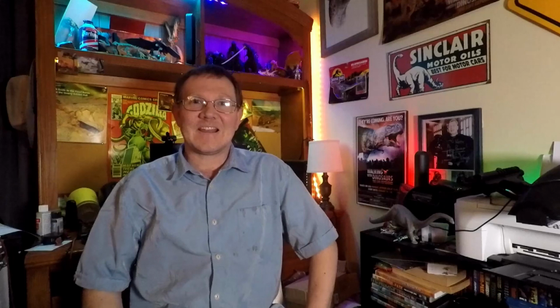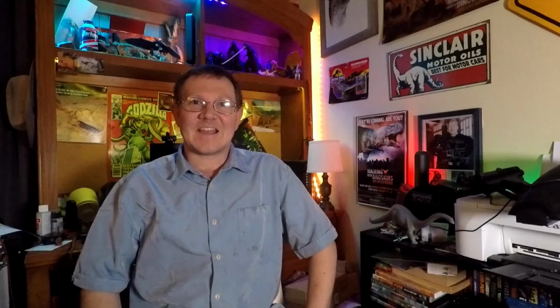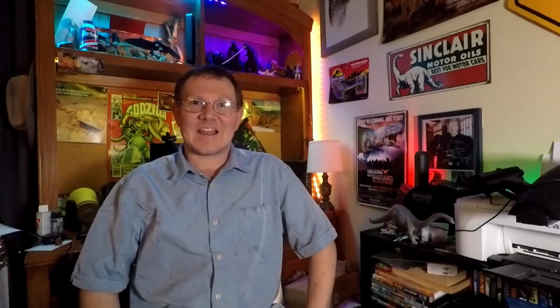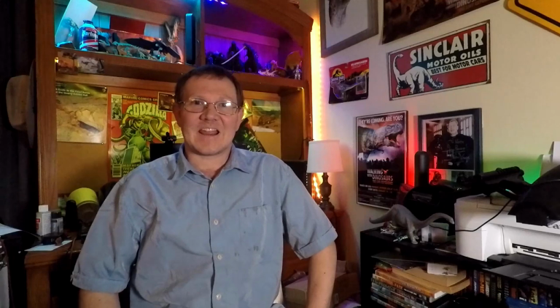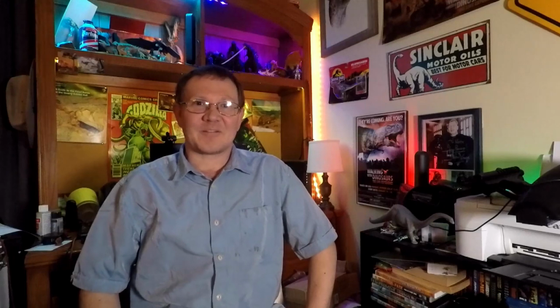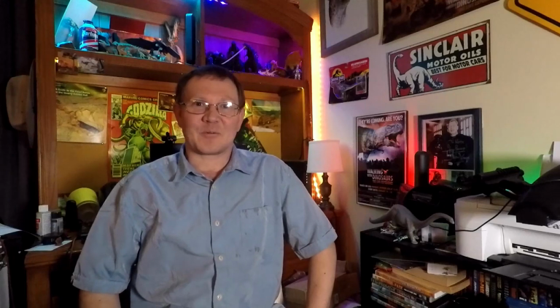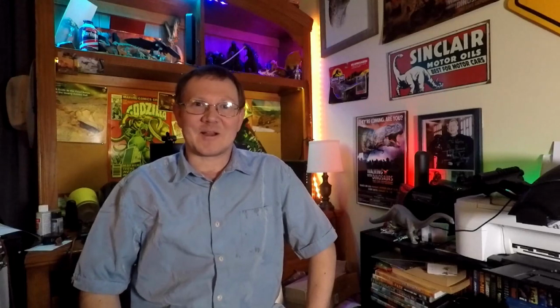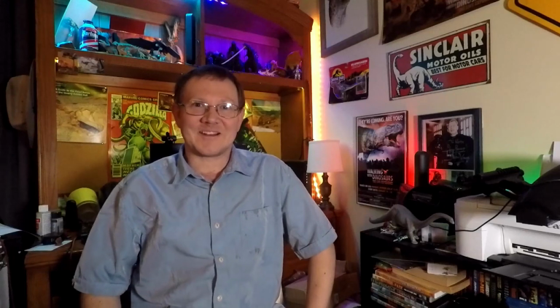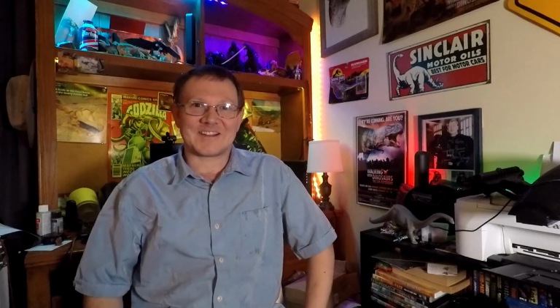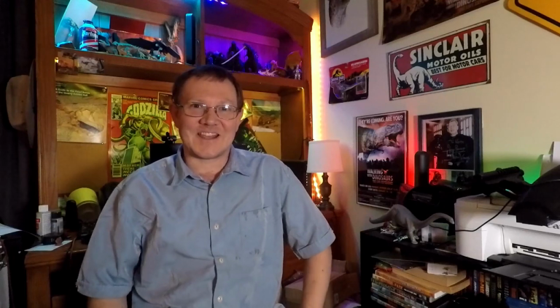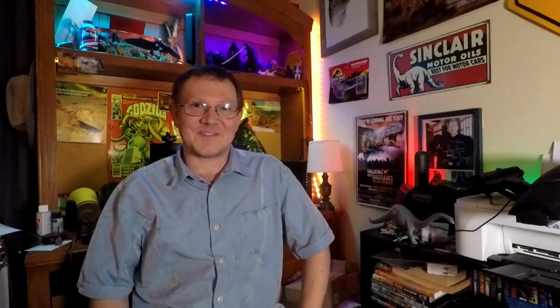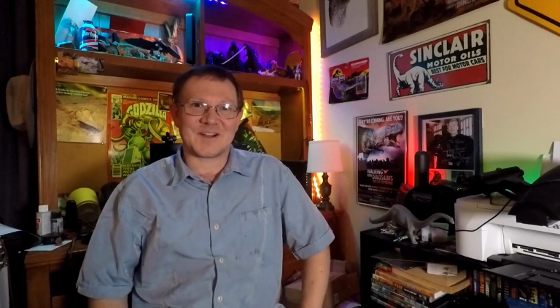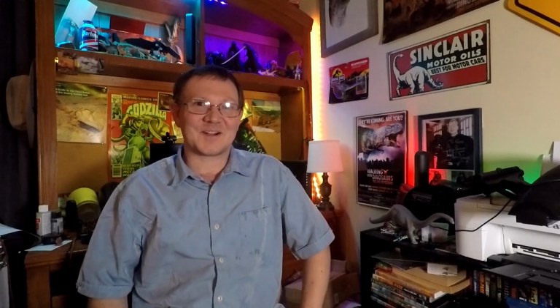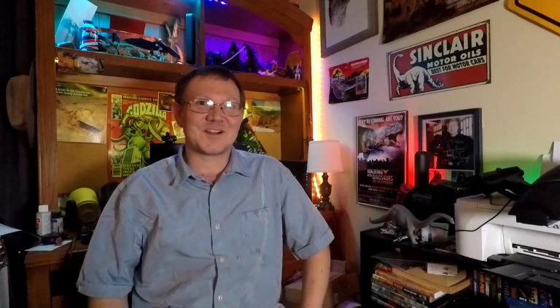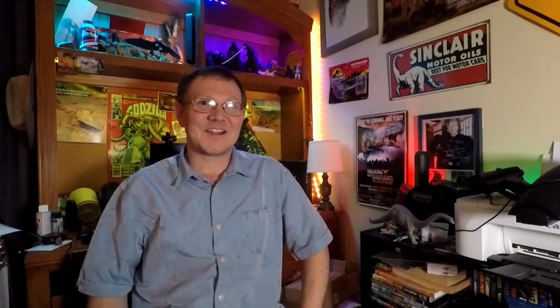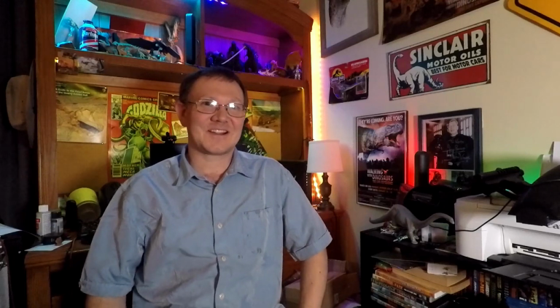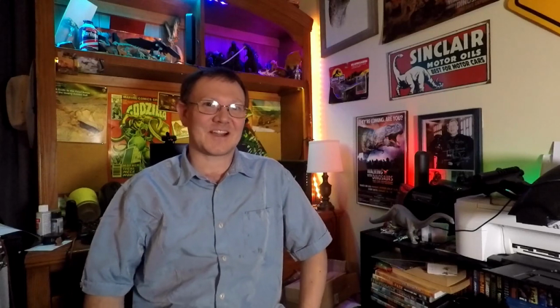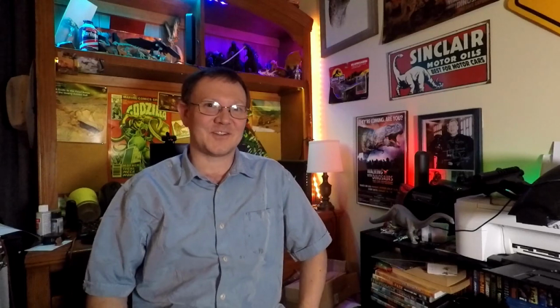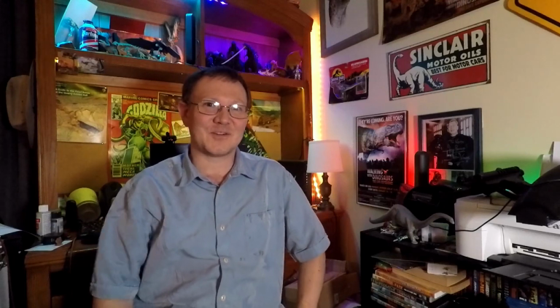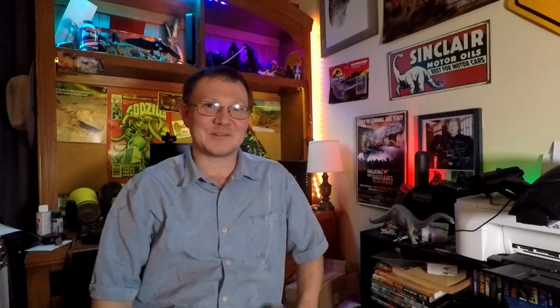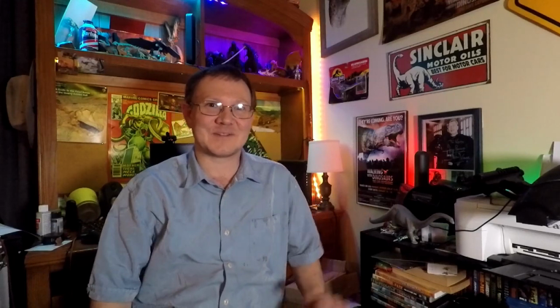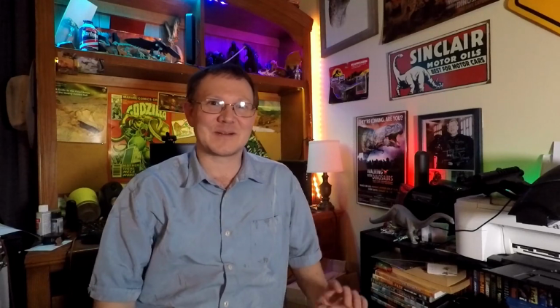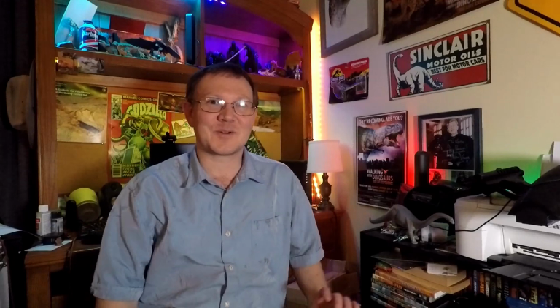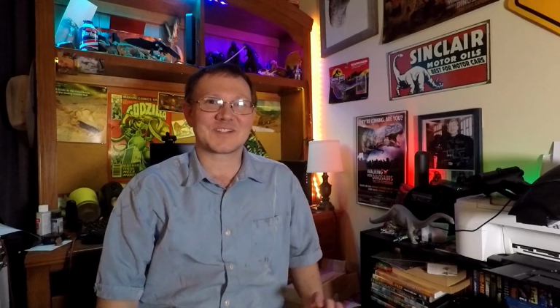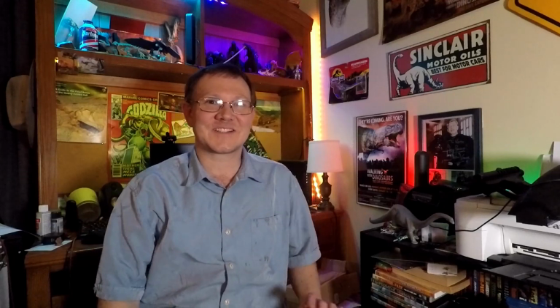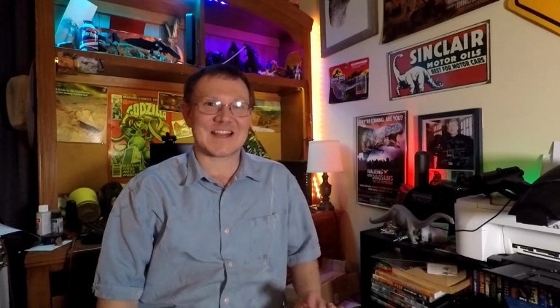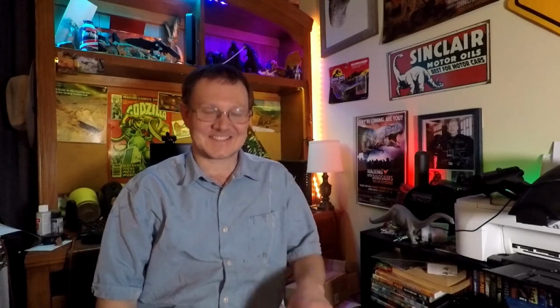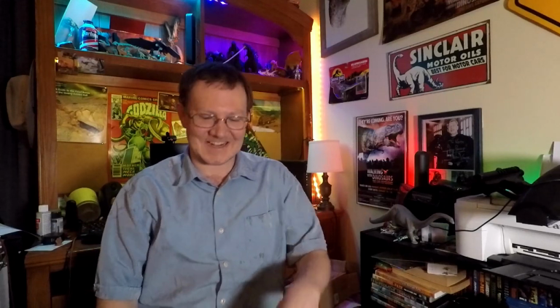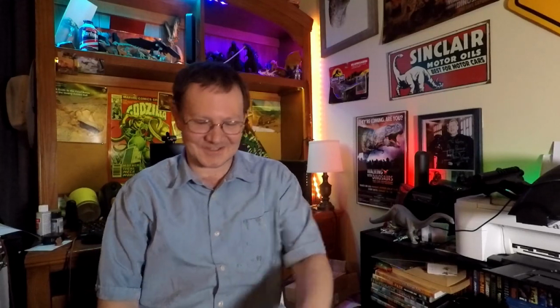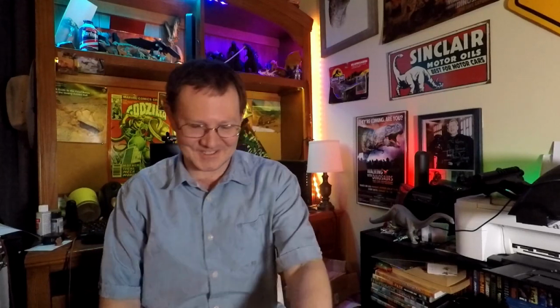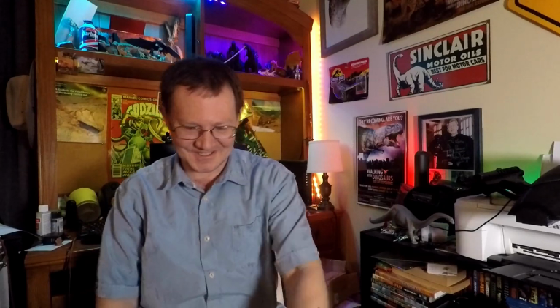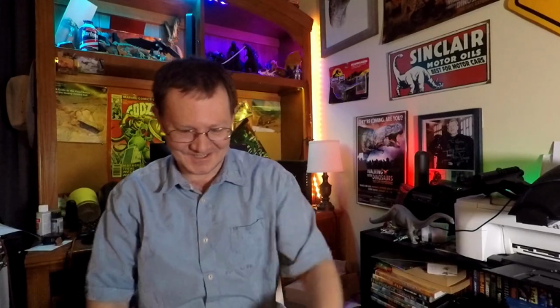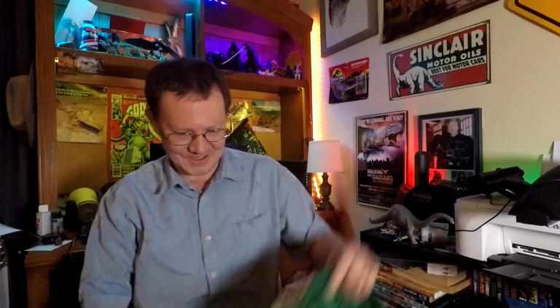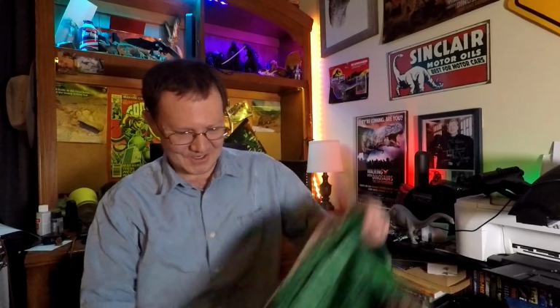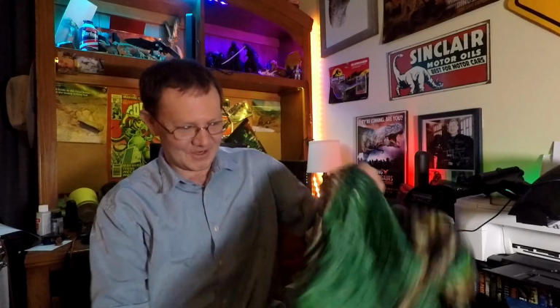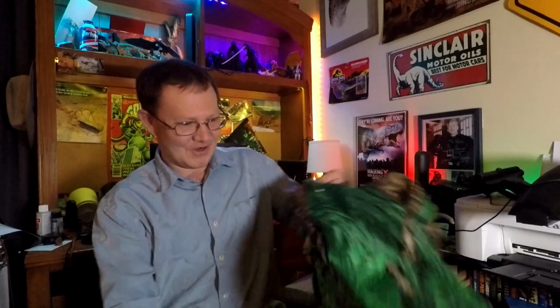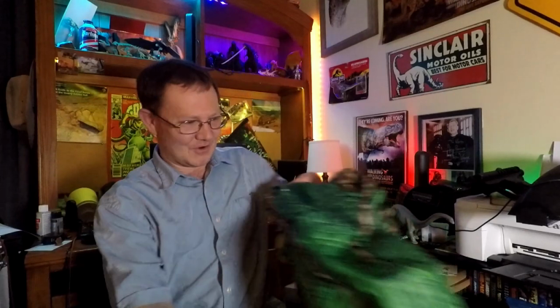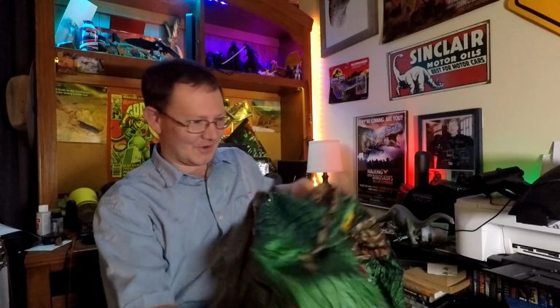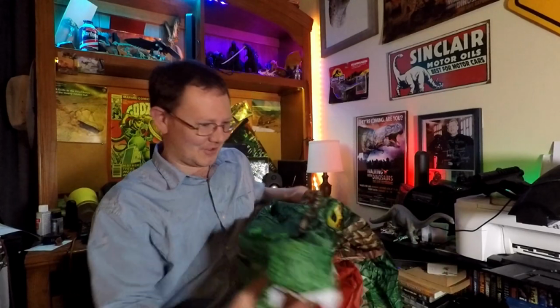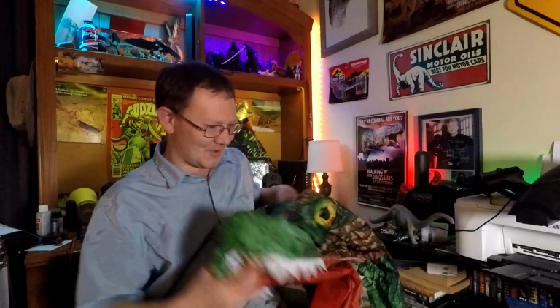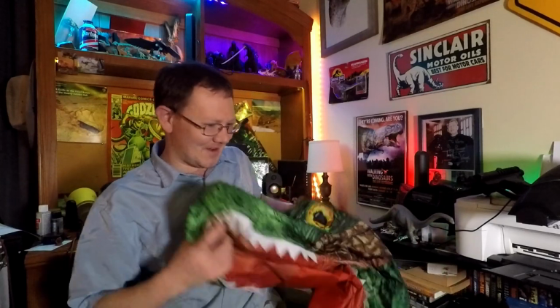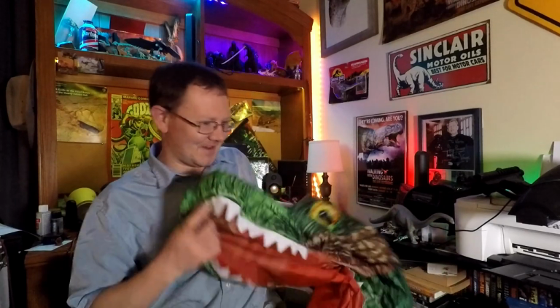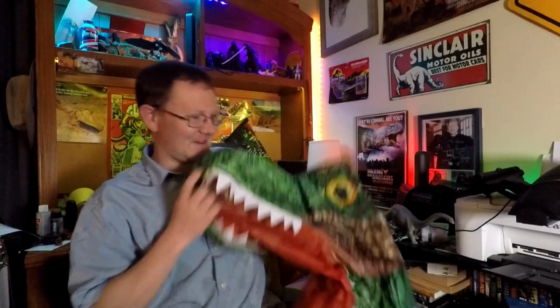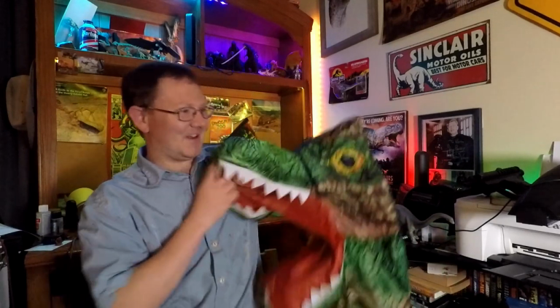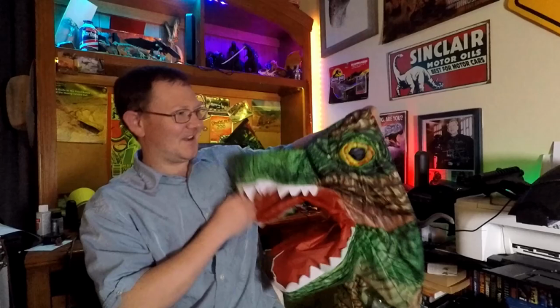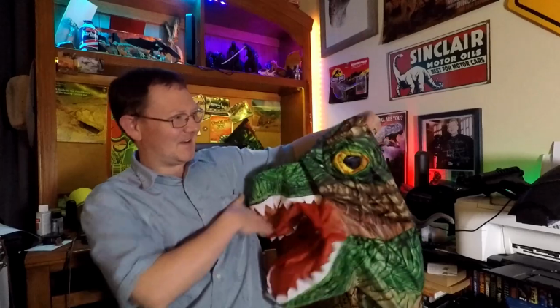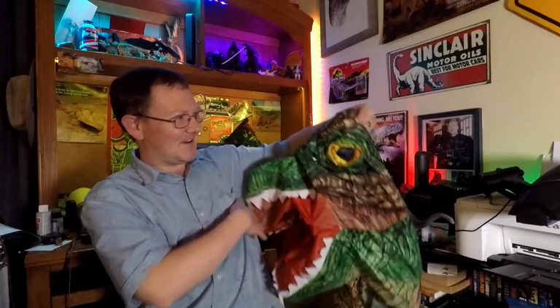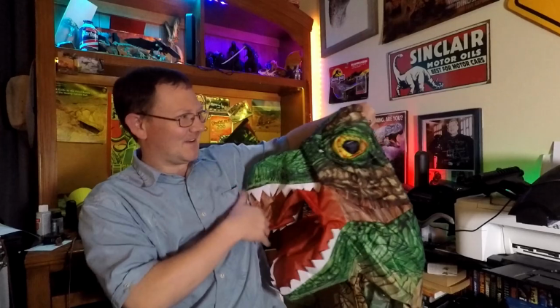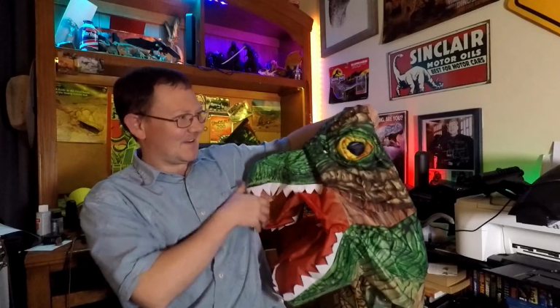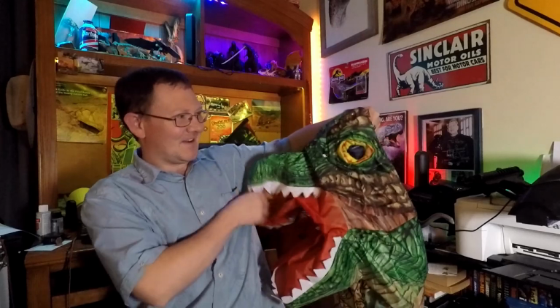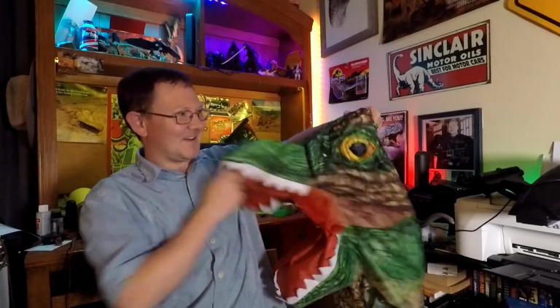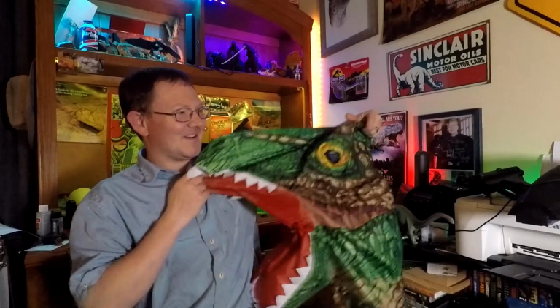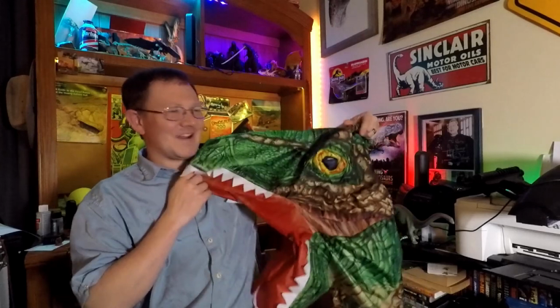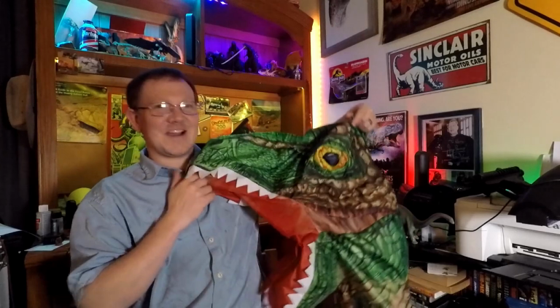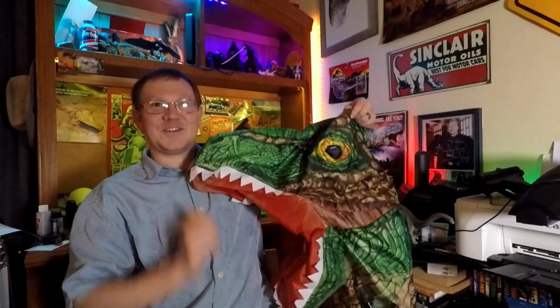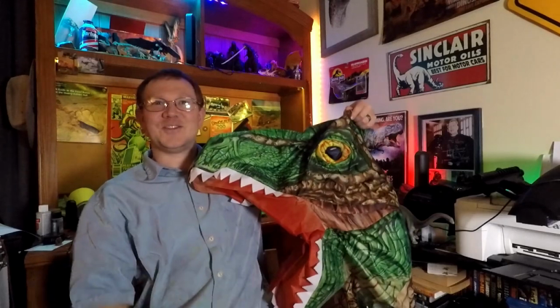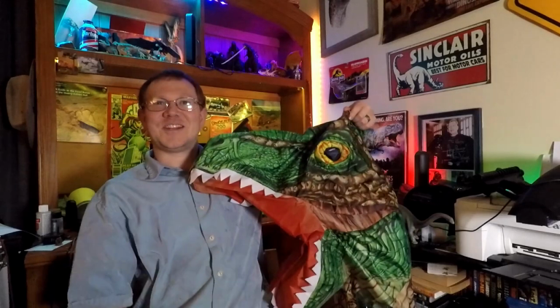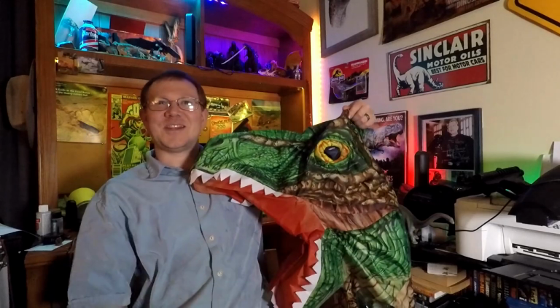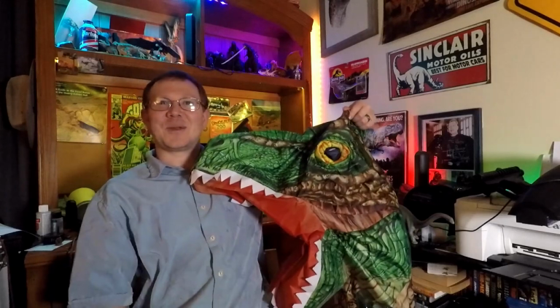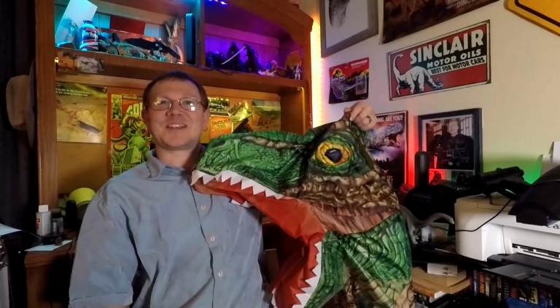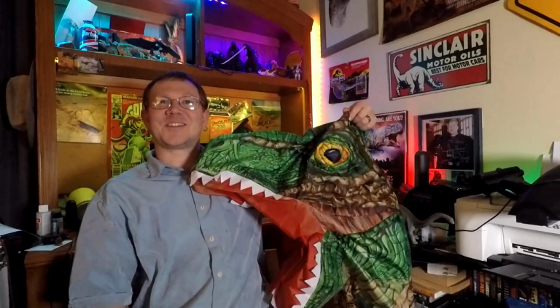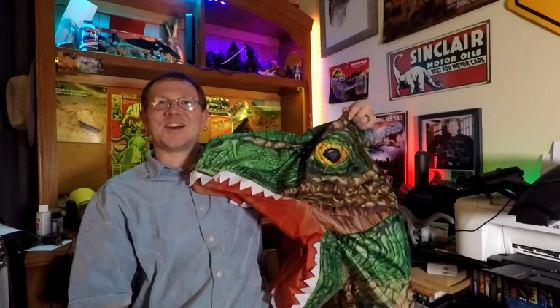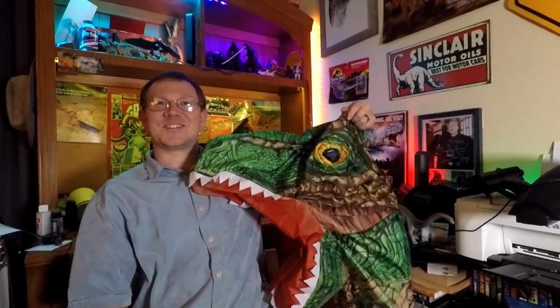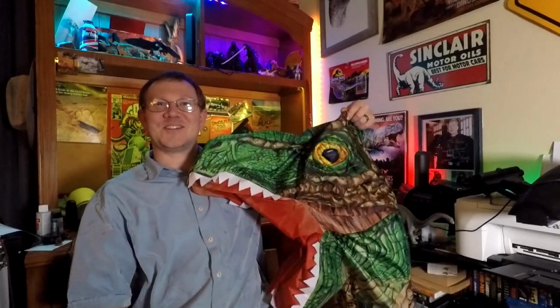Everyone, Keith here. Got a new inflatable to test out — we're doing a new T-Rex costume.